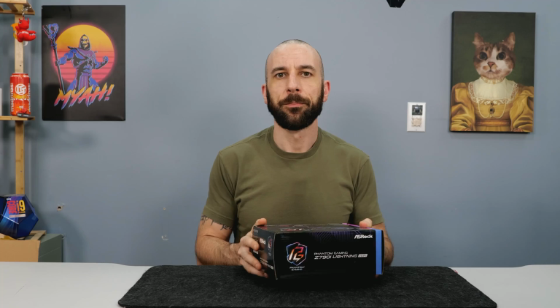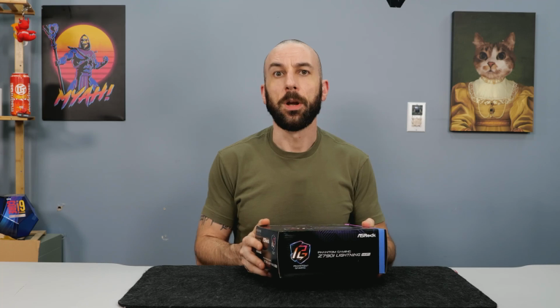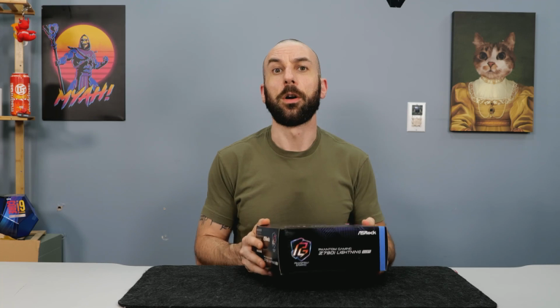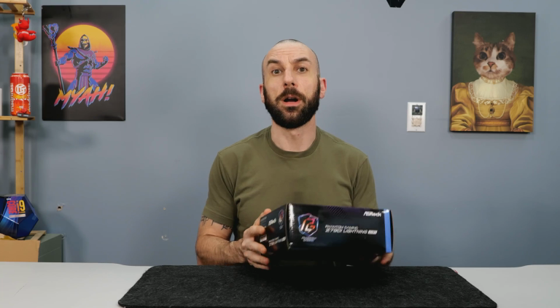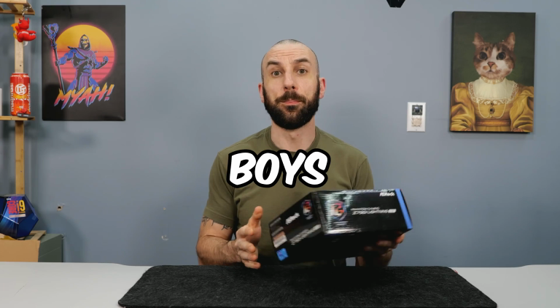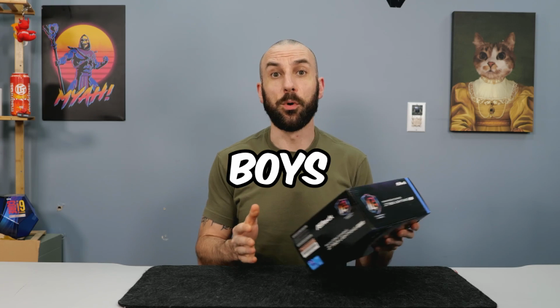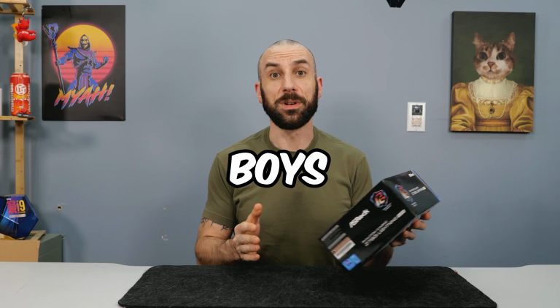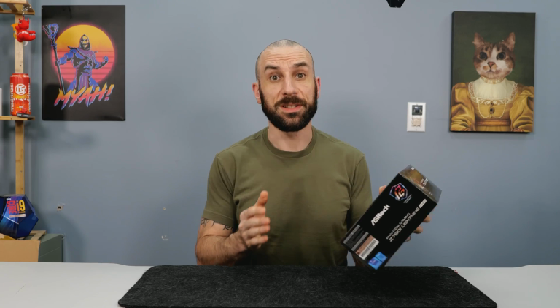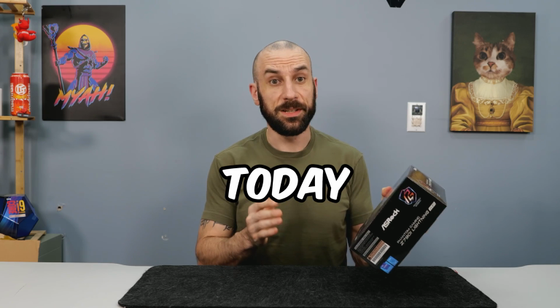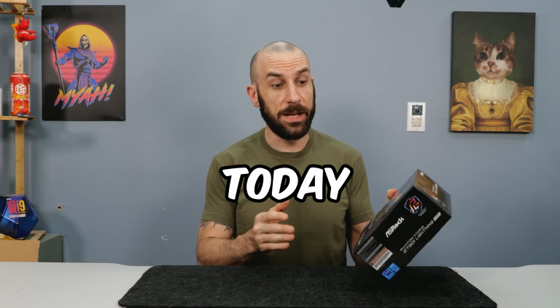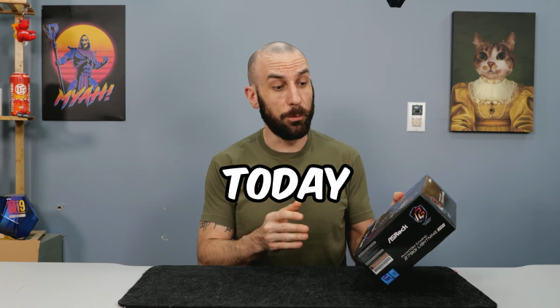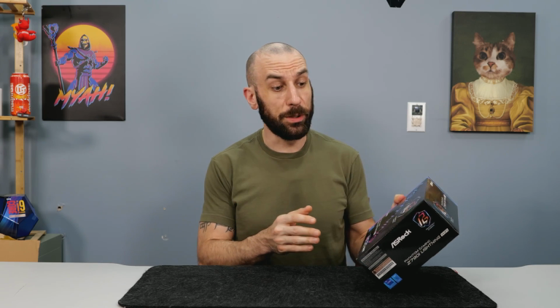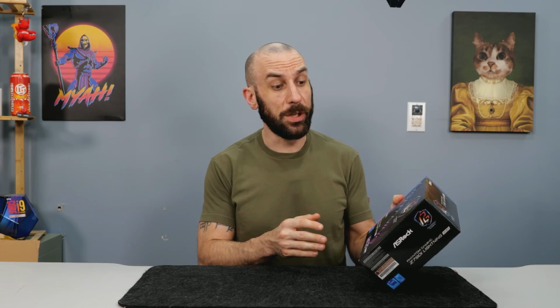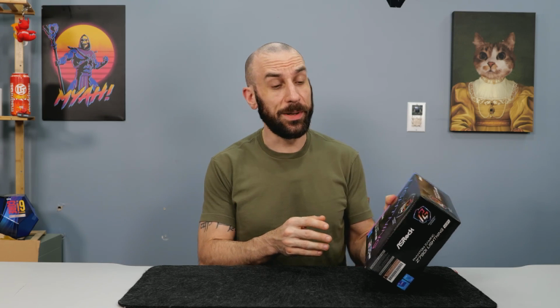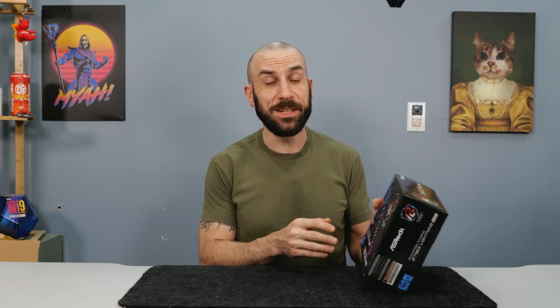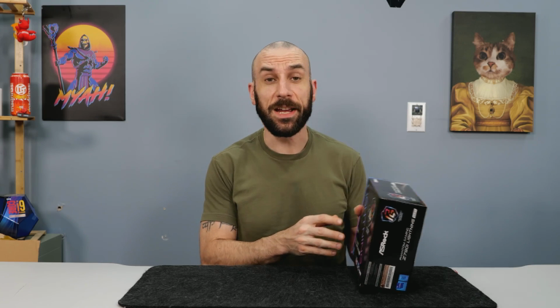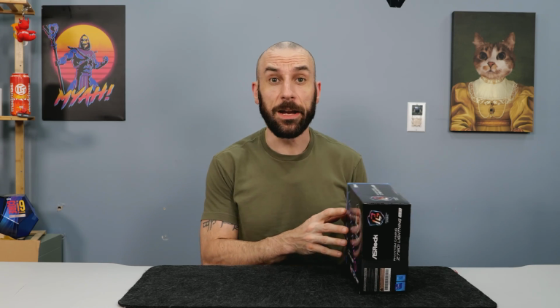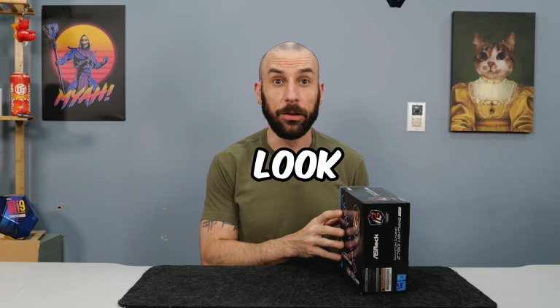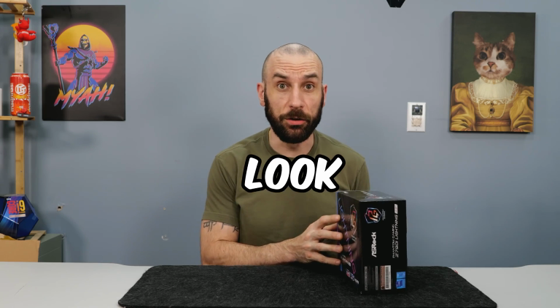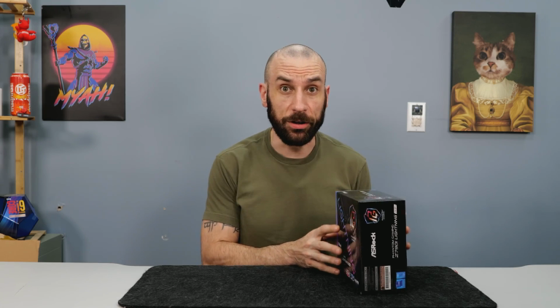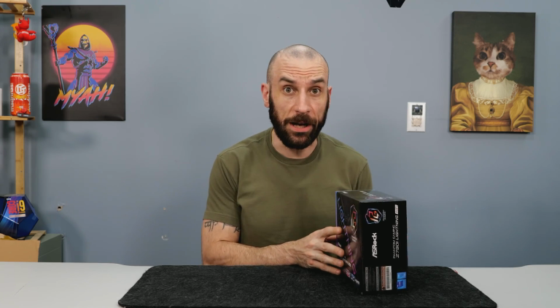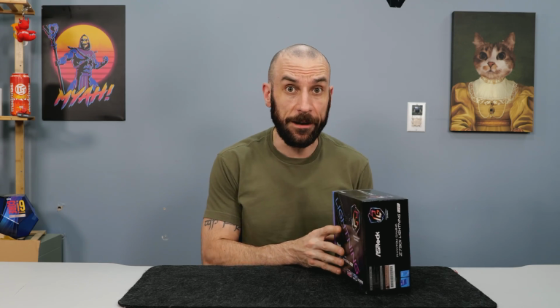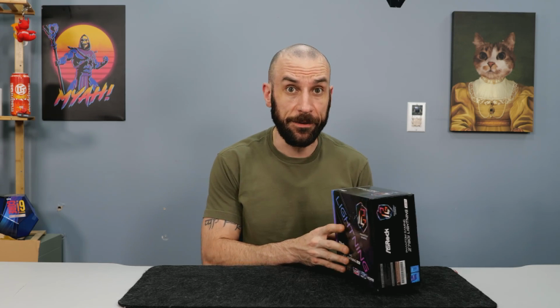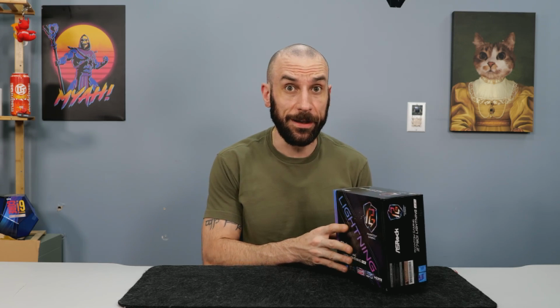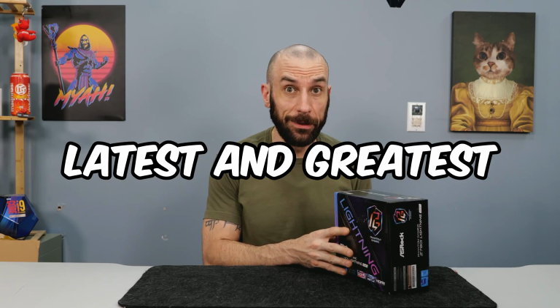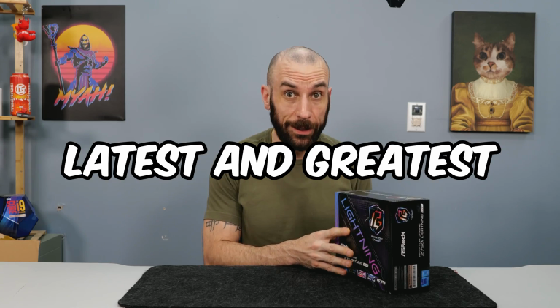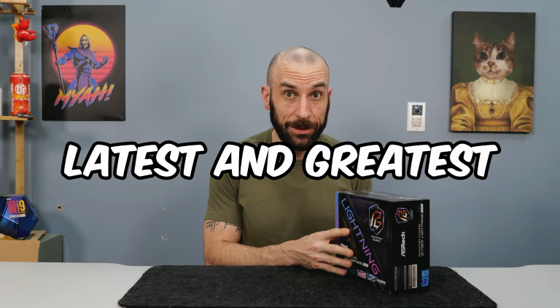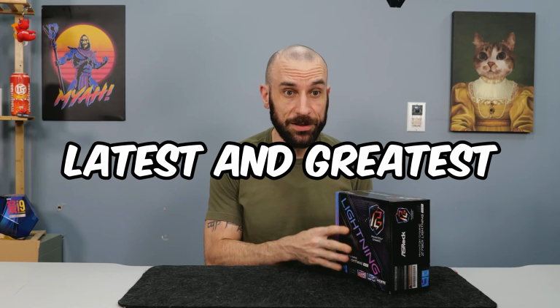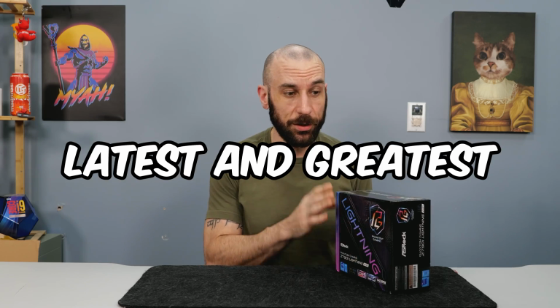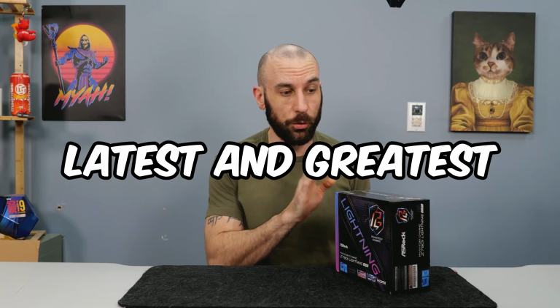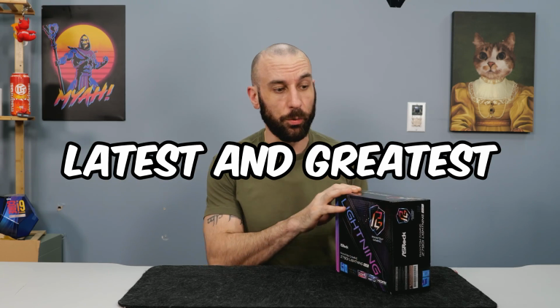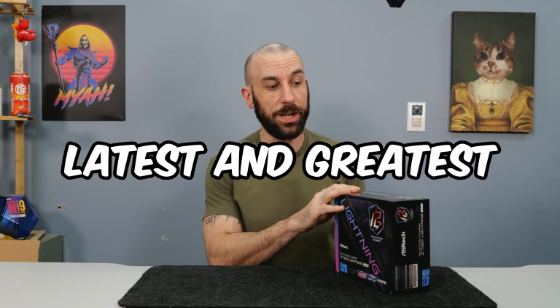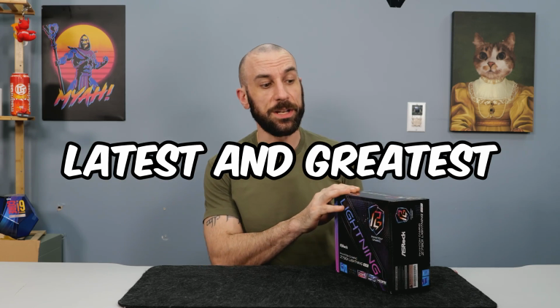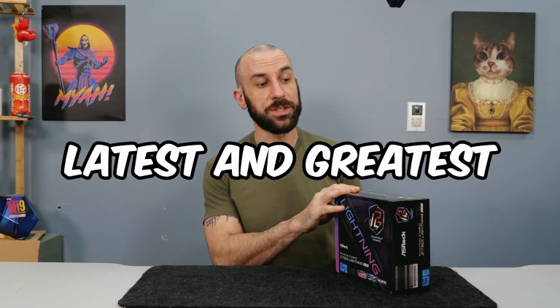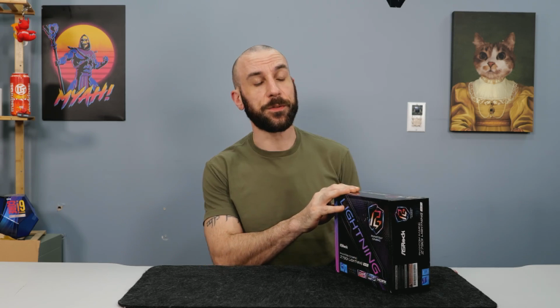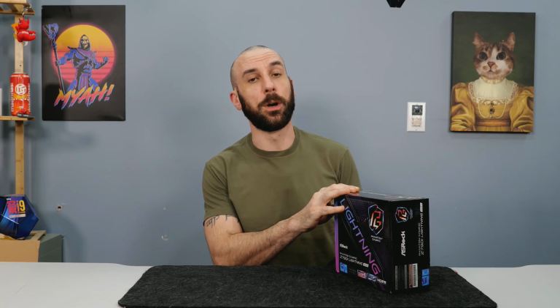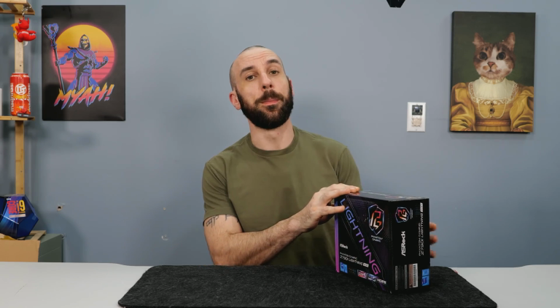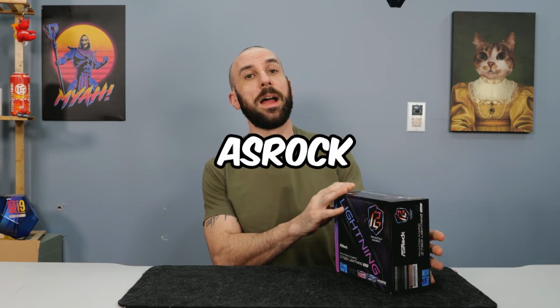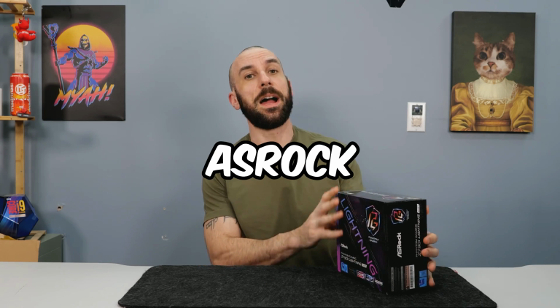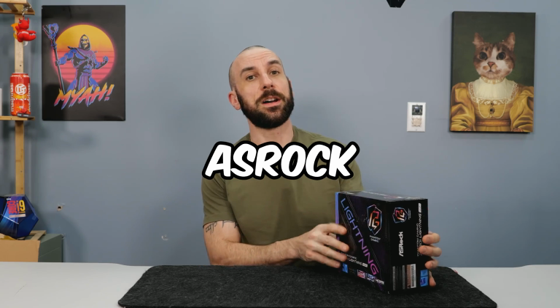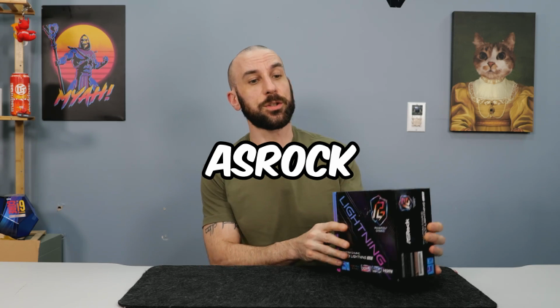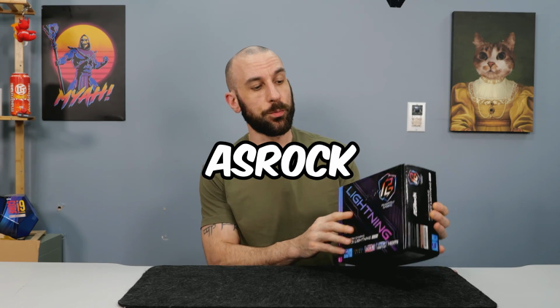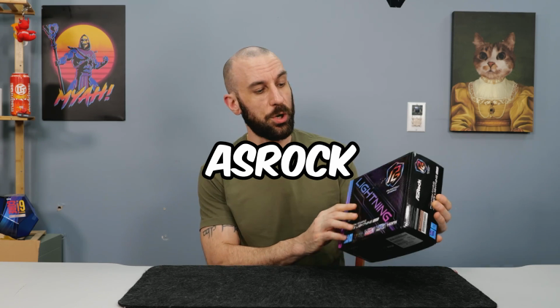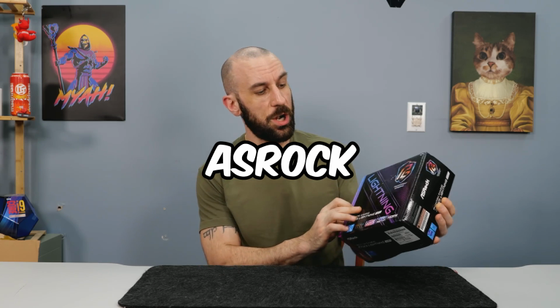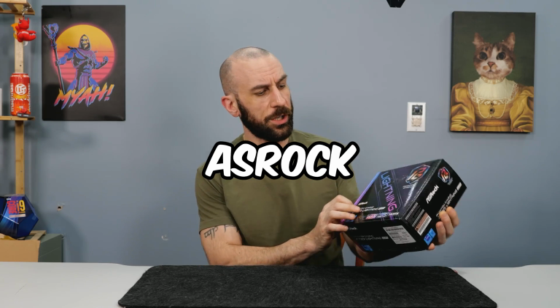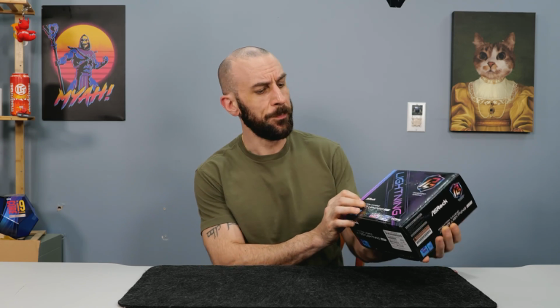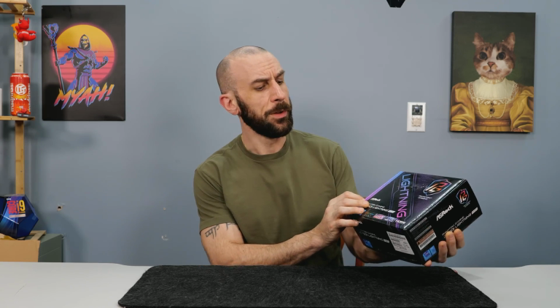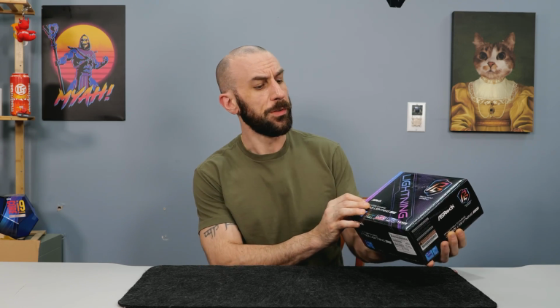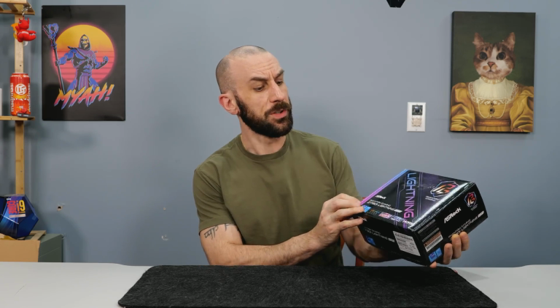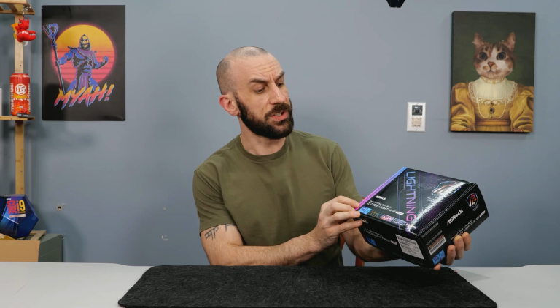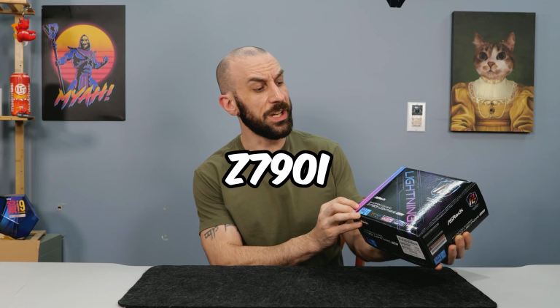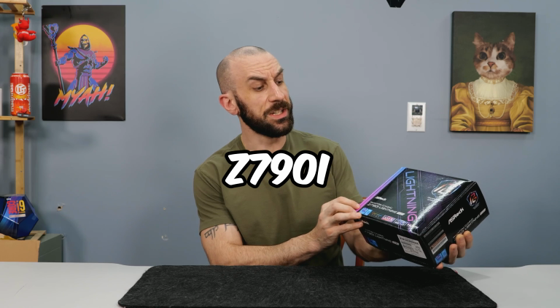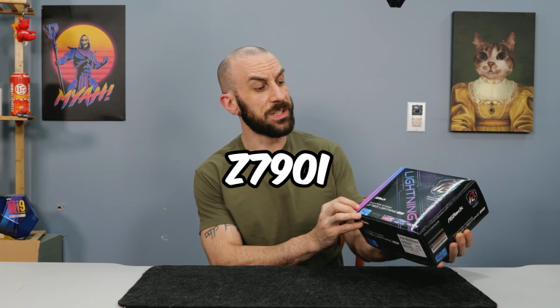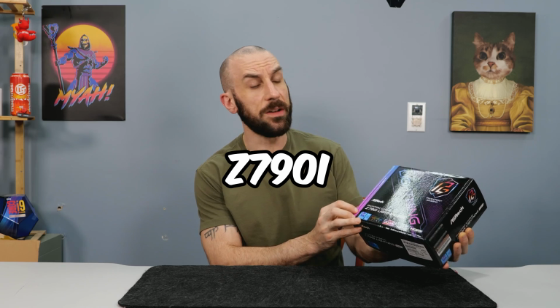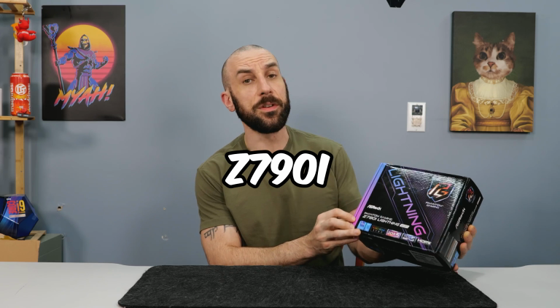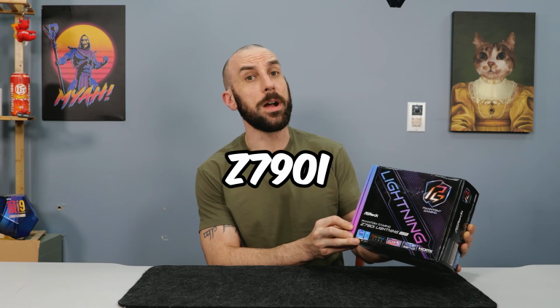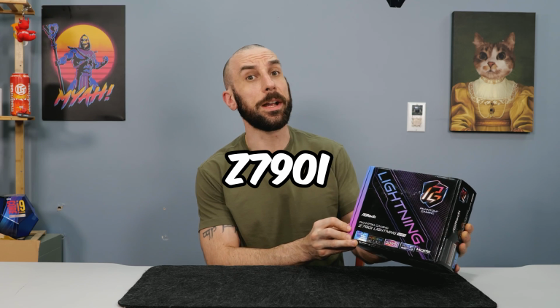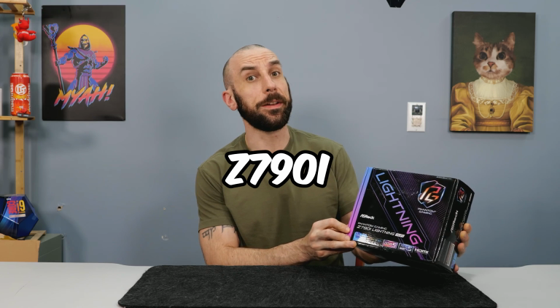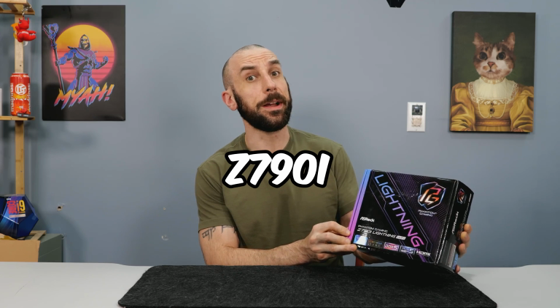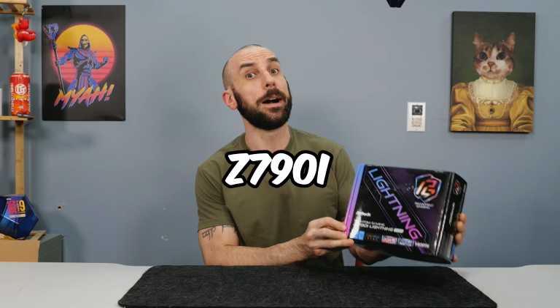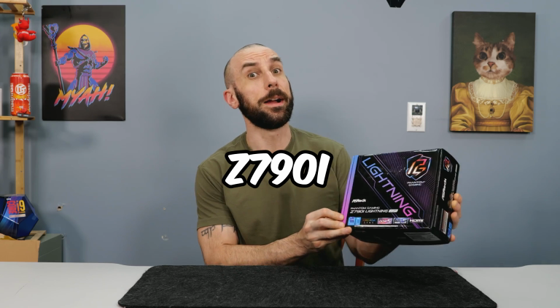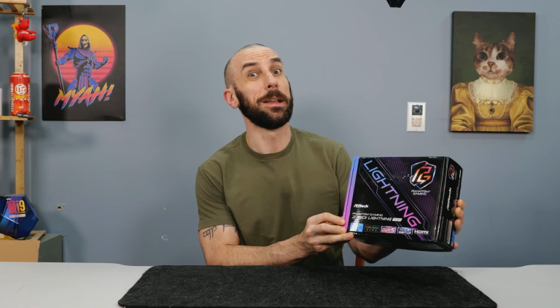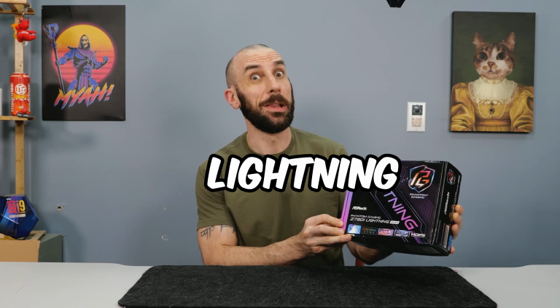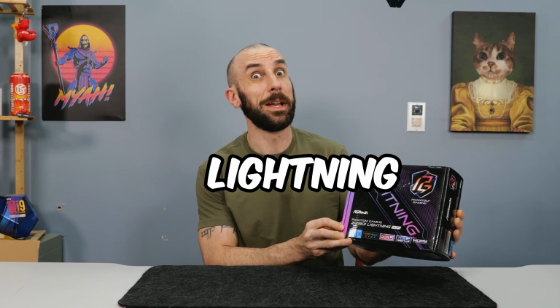All right boys, today we're going to be taking a look at the latest and greatest from ASRock, the Z790i Lightning.